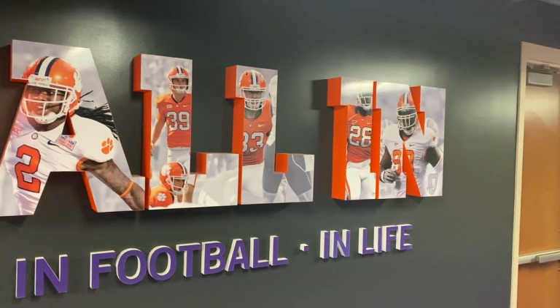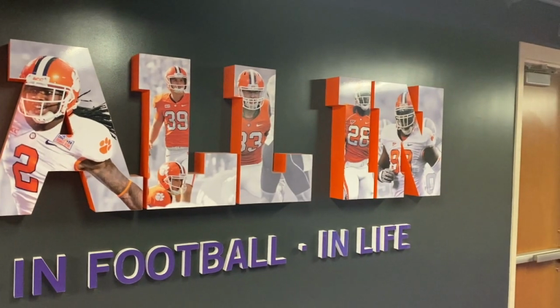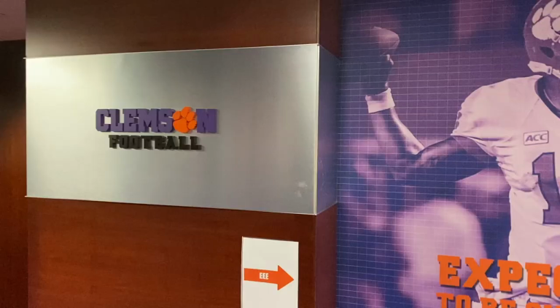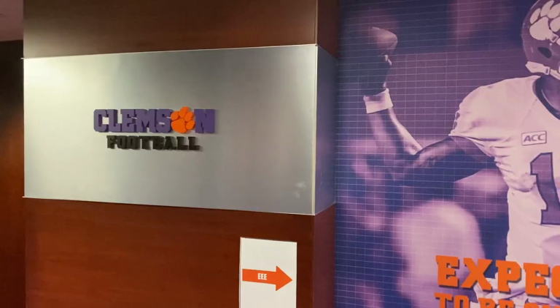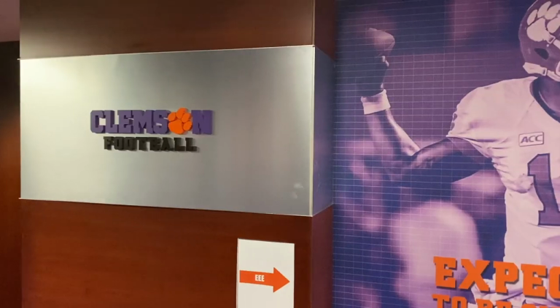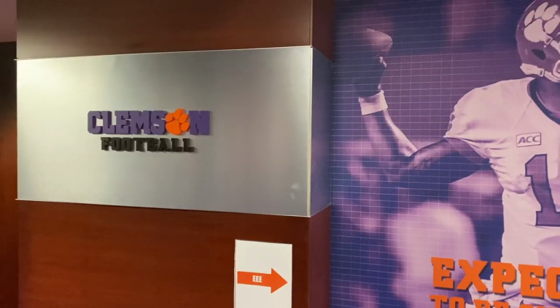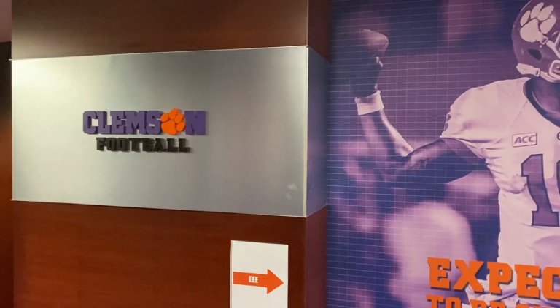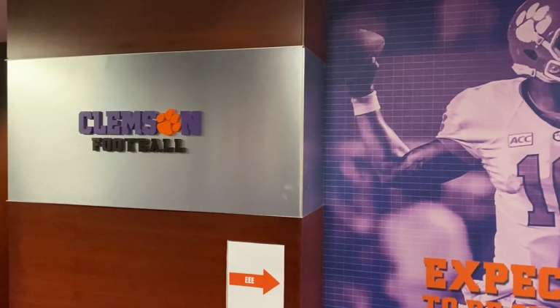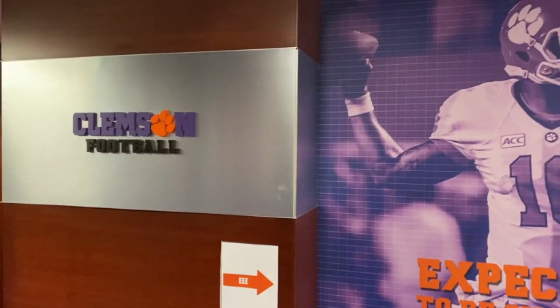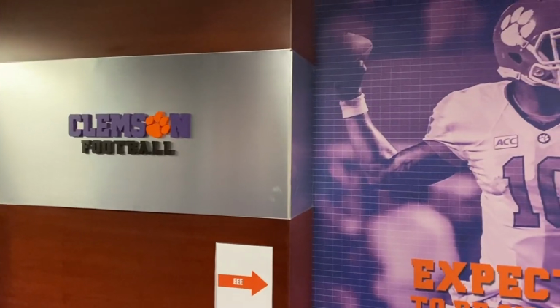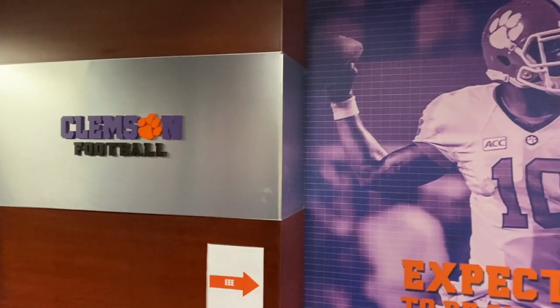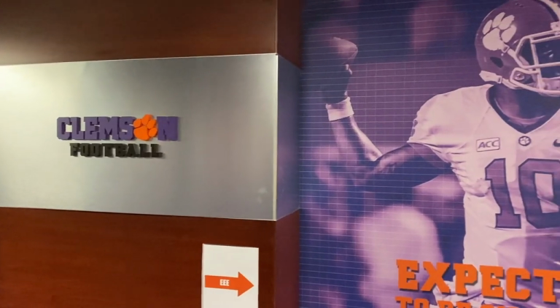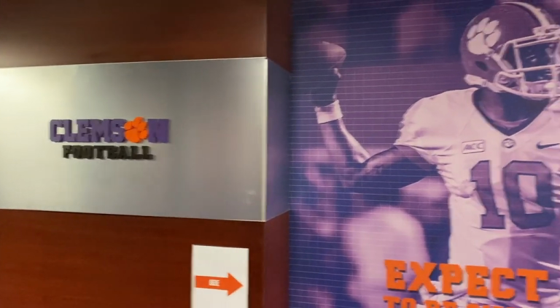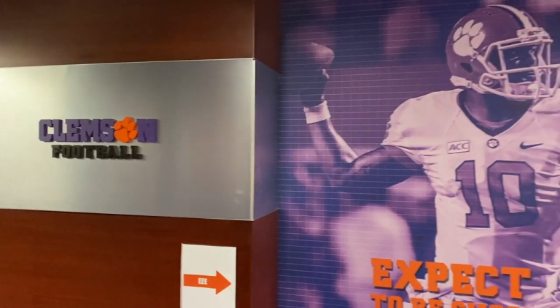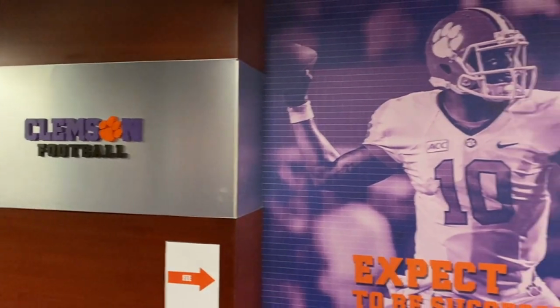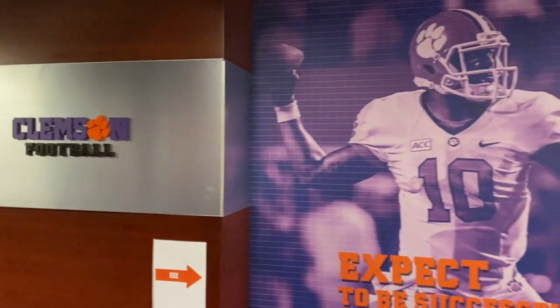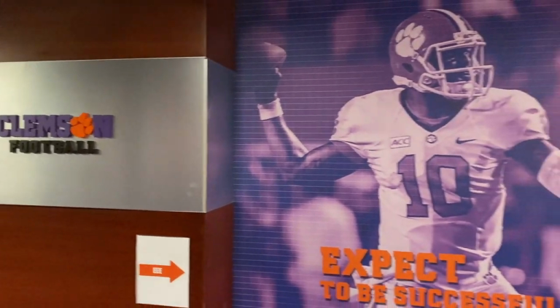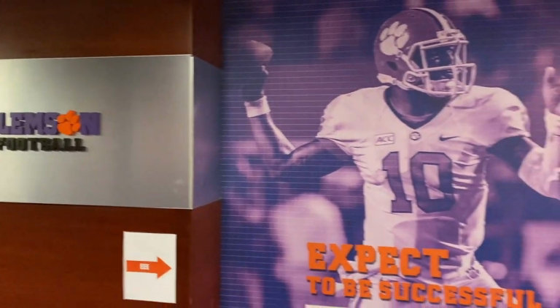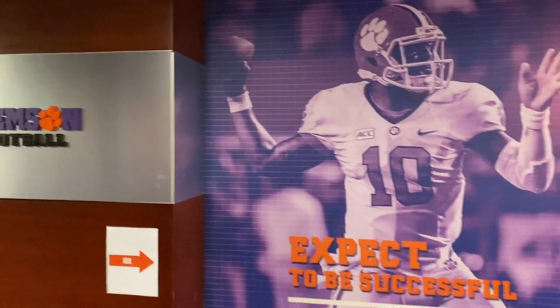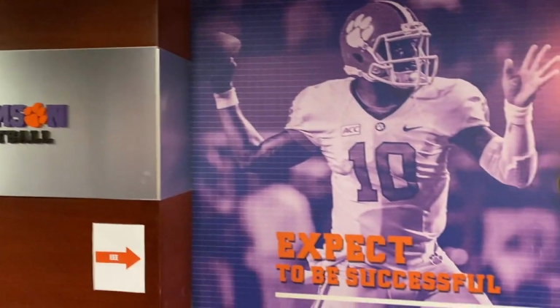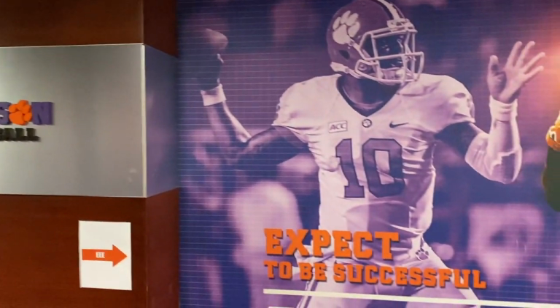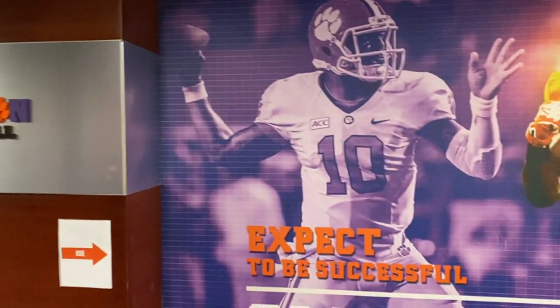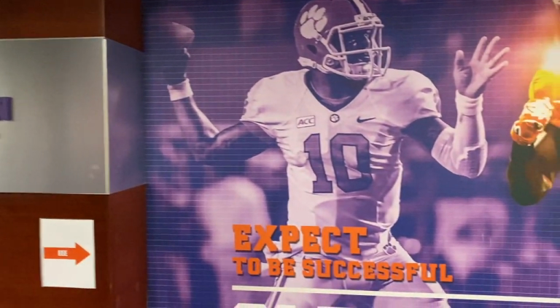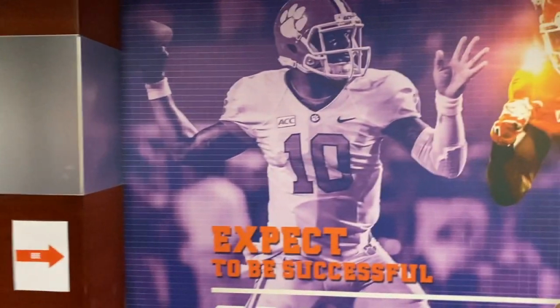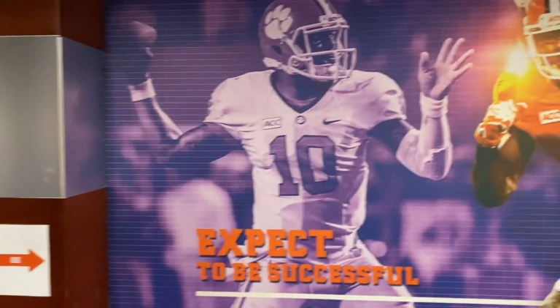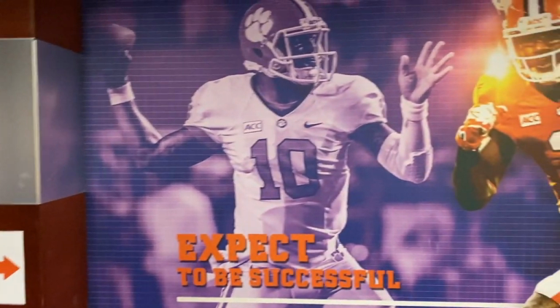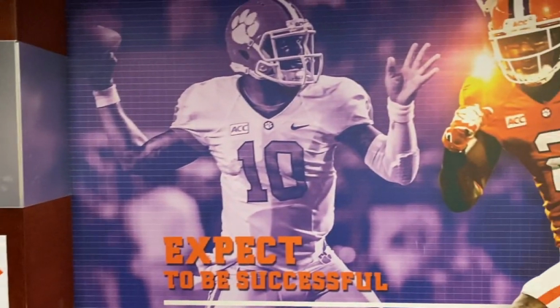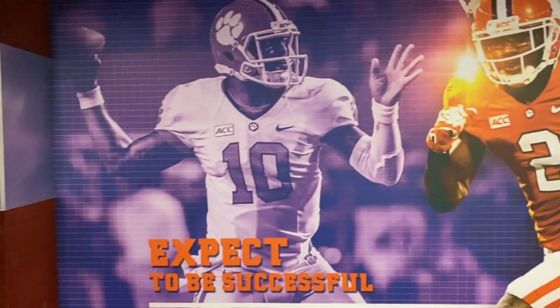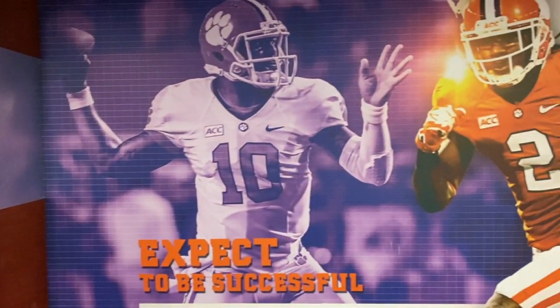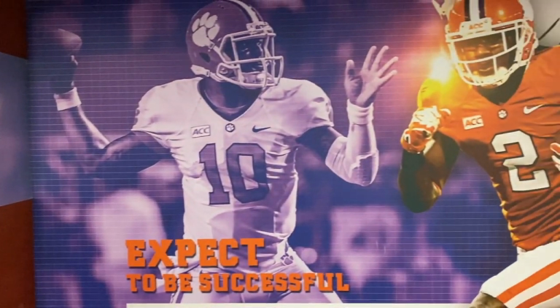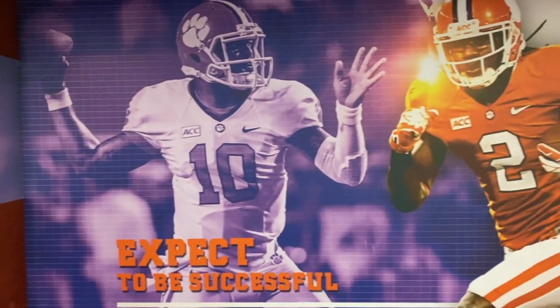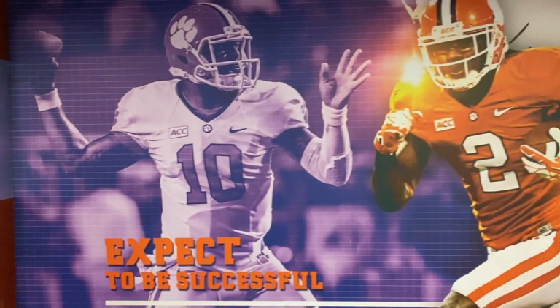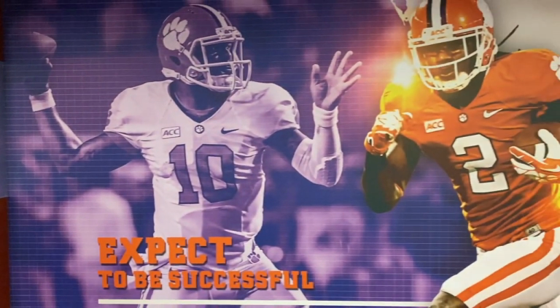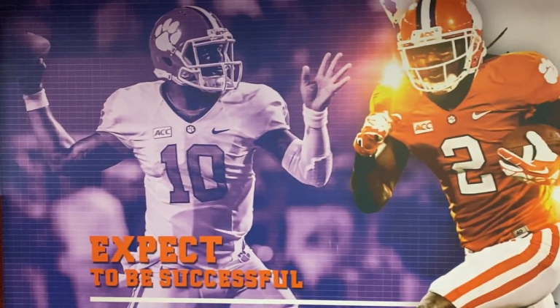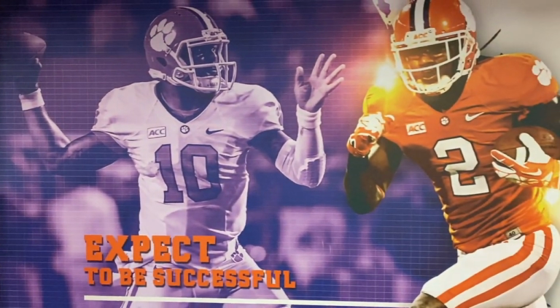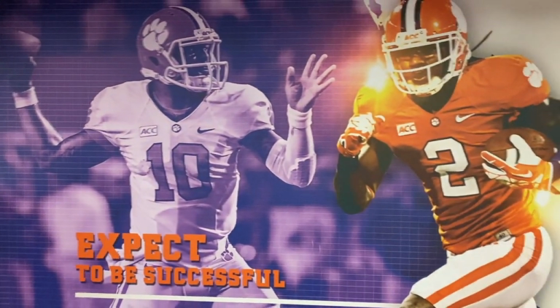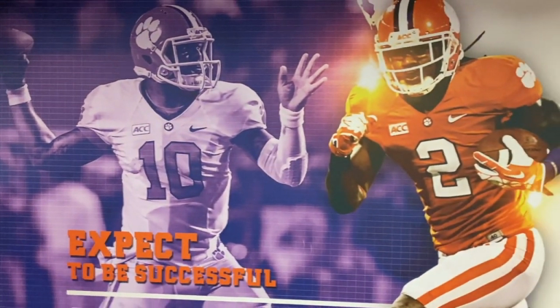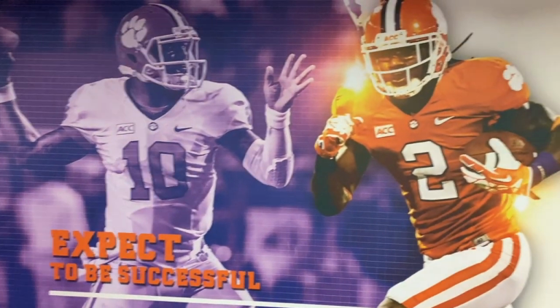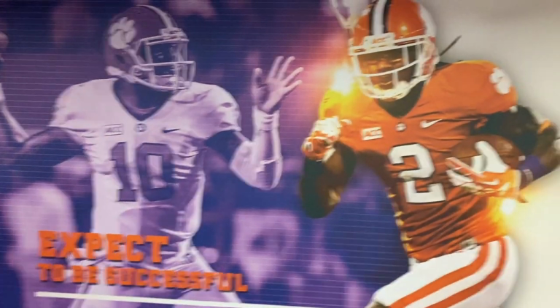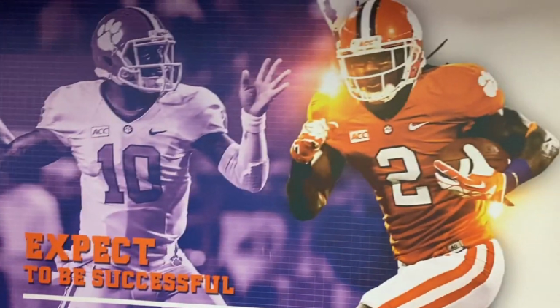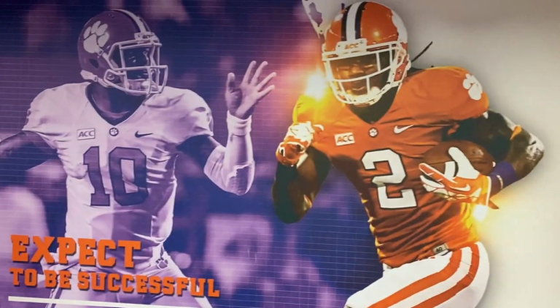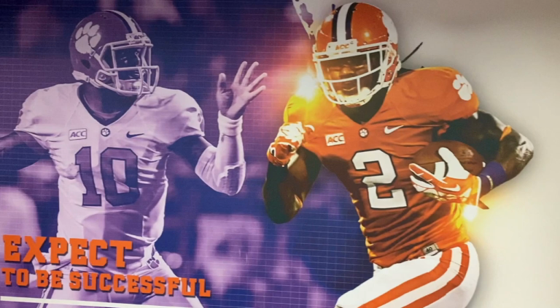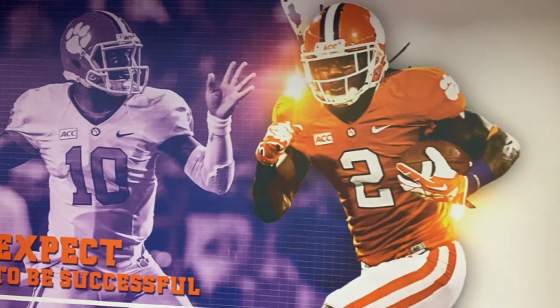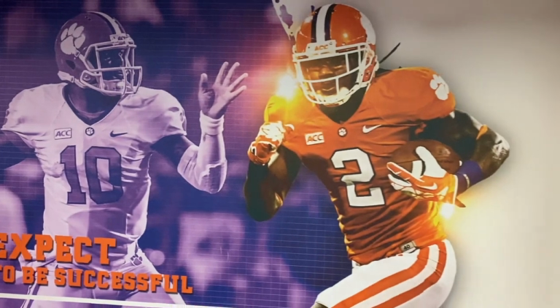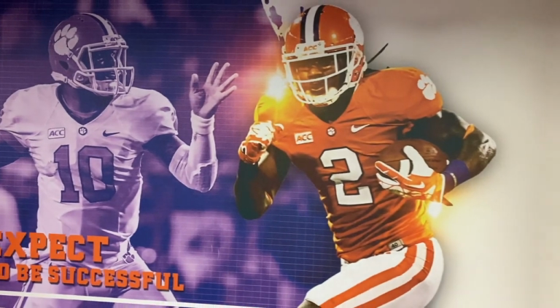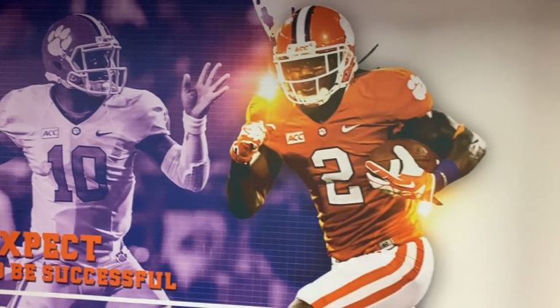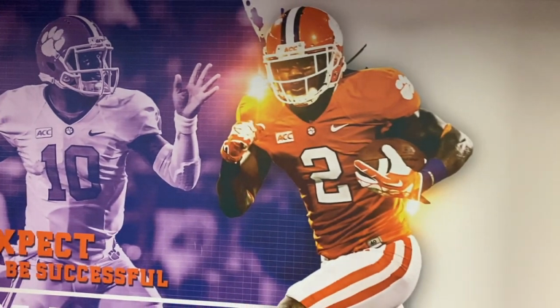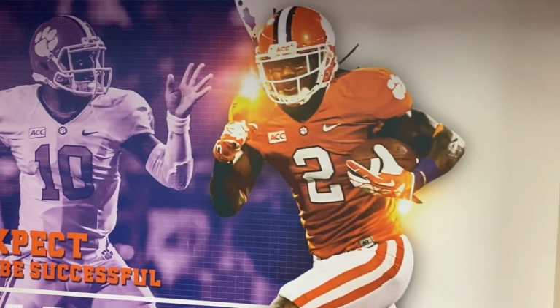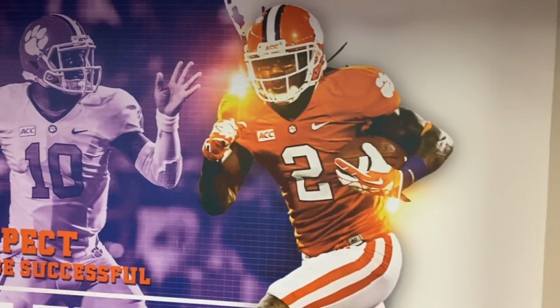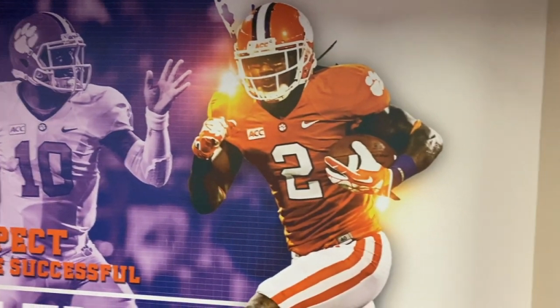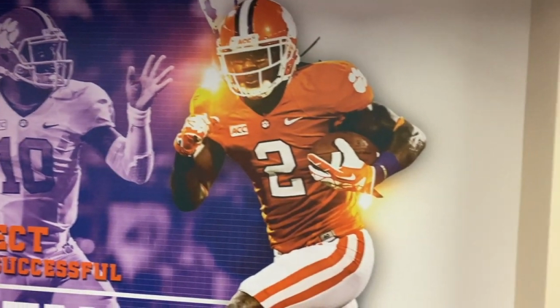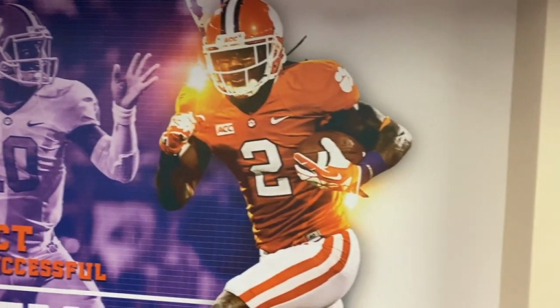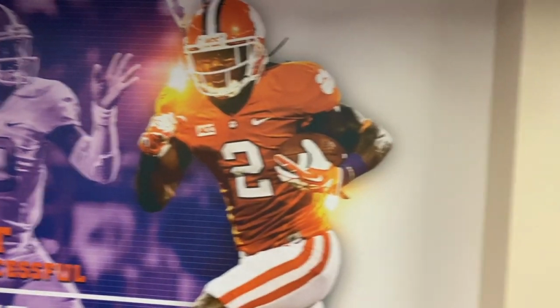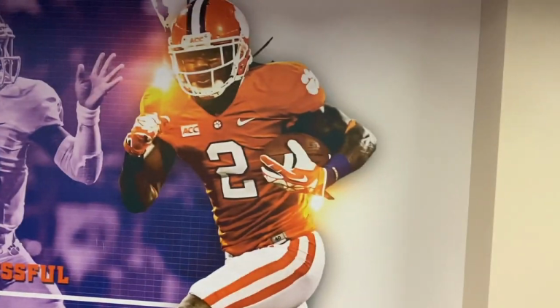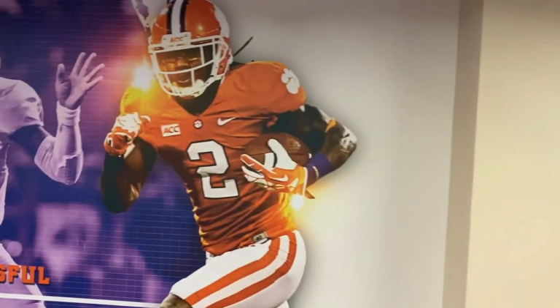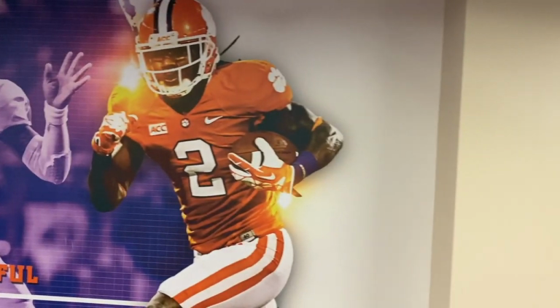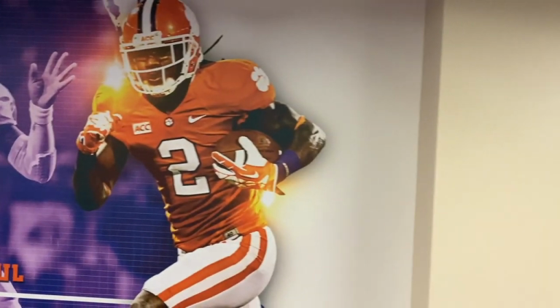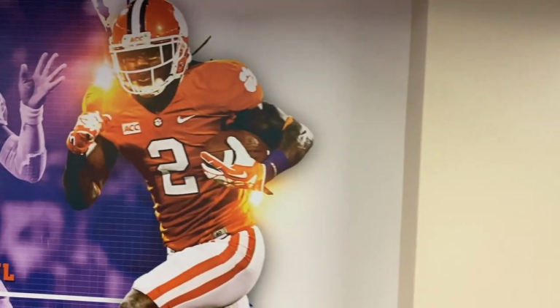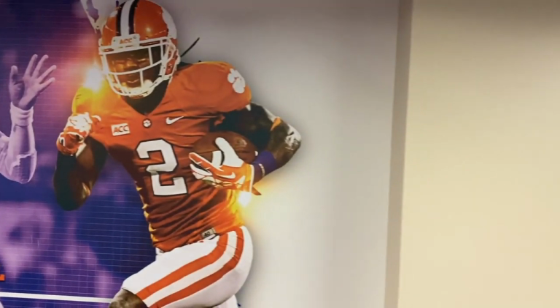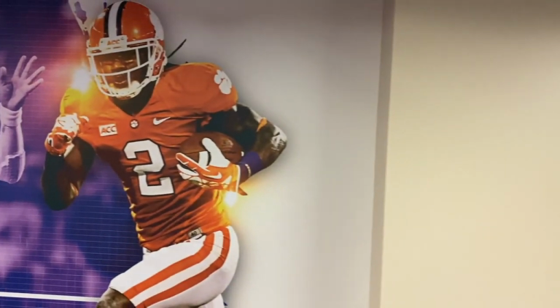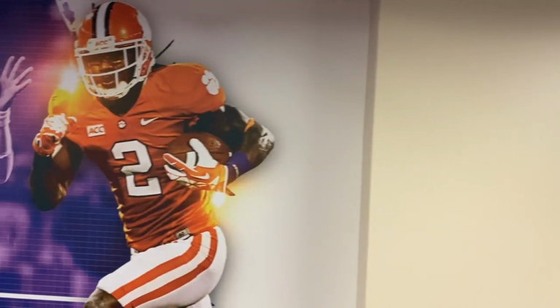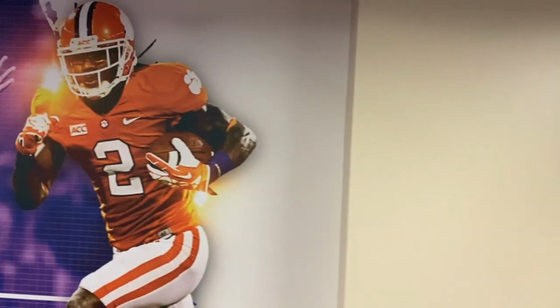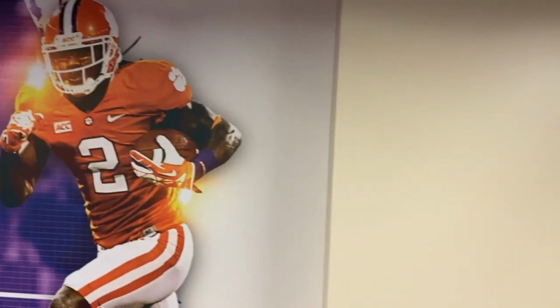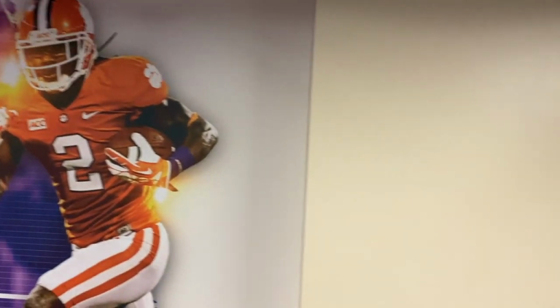Hey, look at the game day locker rooms for Clemson University. What's going on people, welcome back to the Reef — Jack the Reefer — and I got another banger video for you guys today.